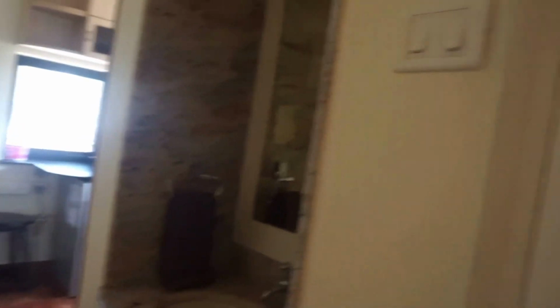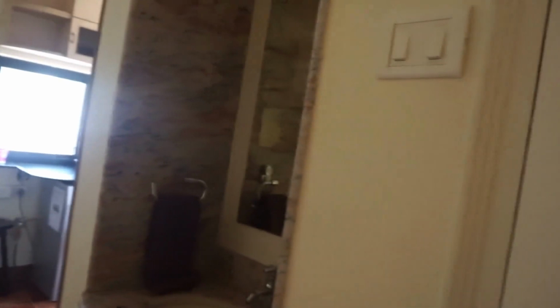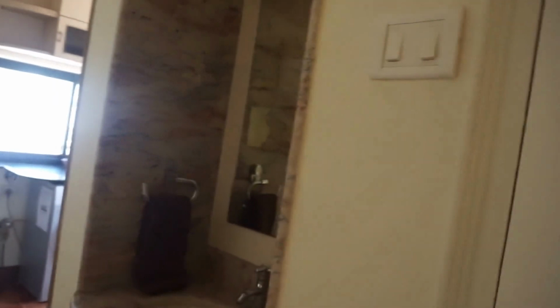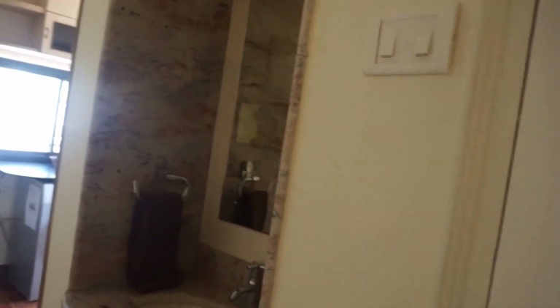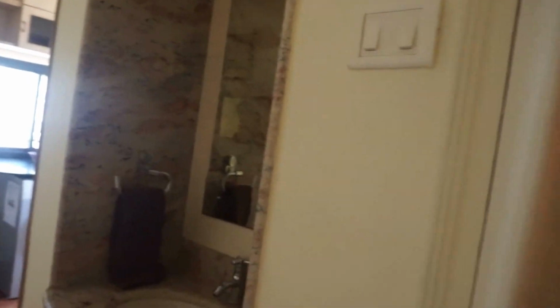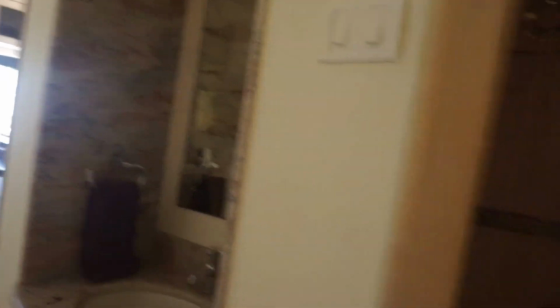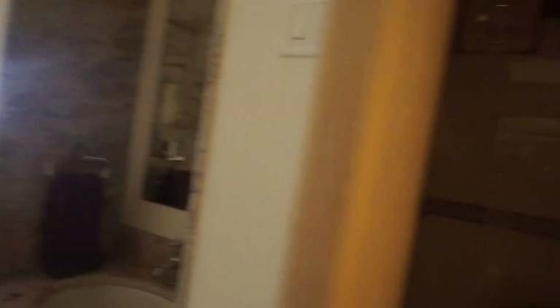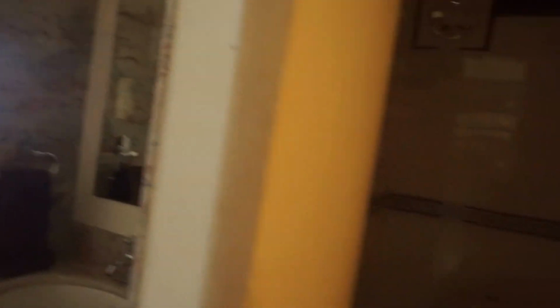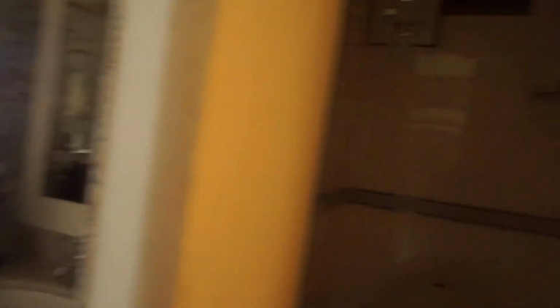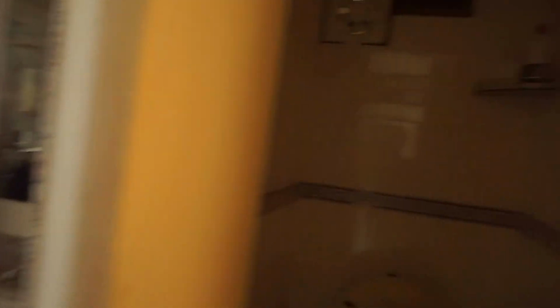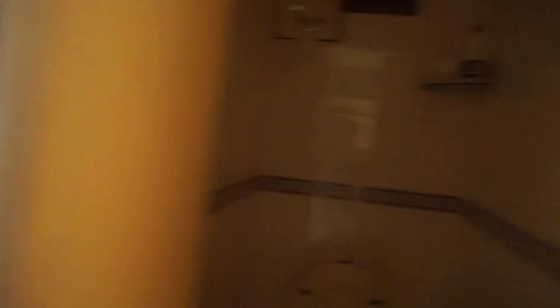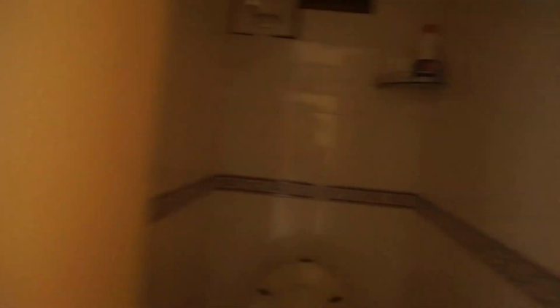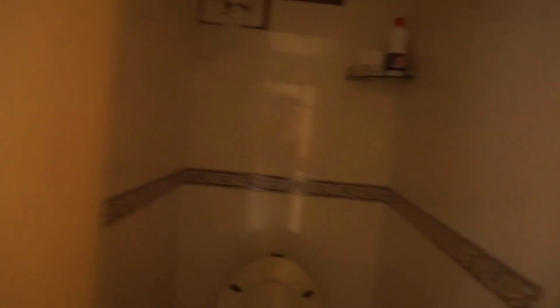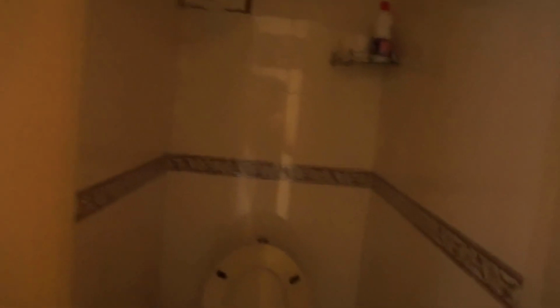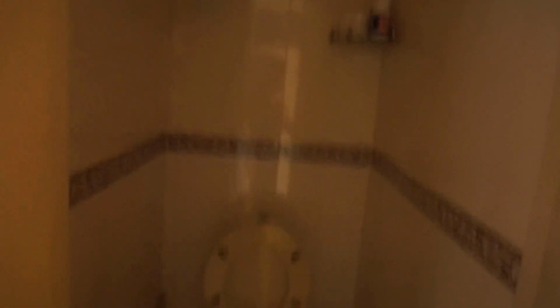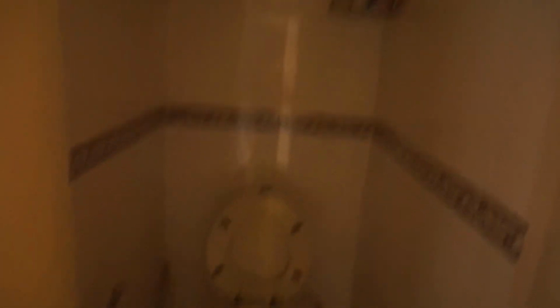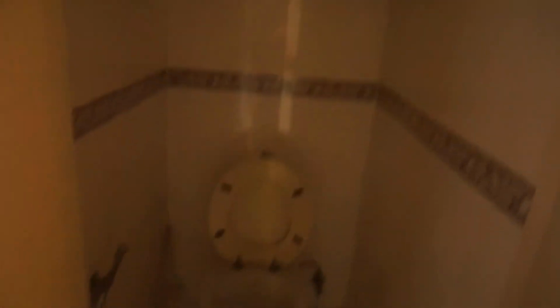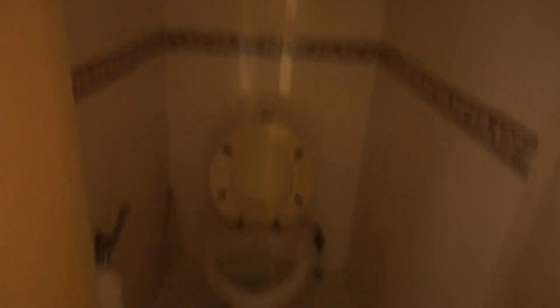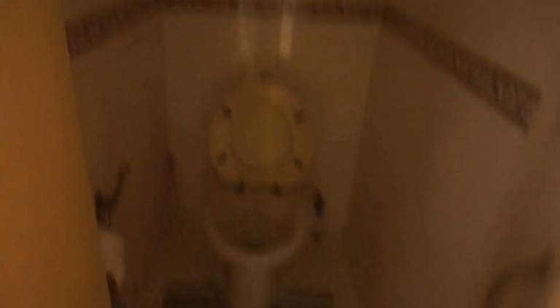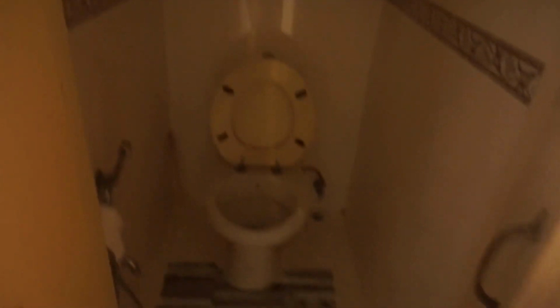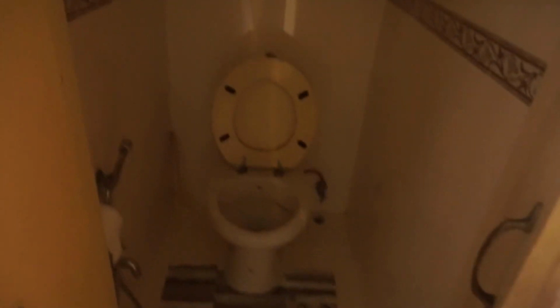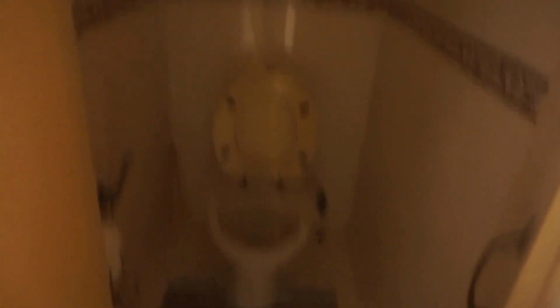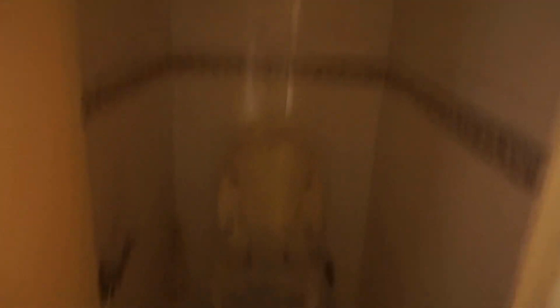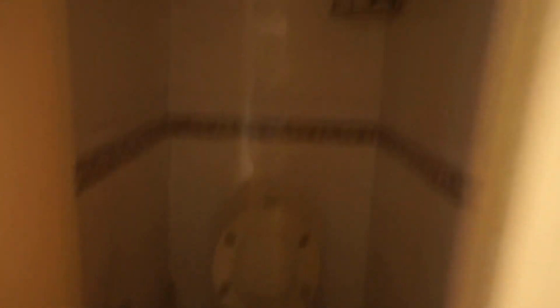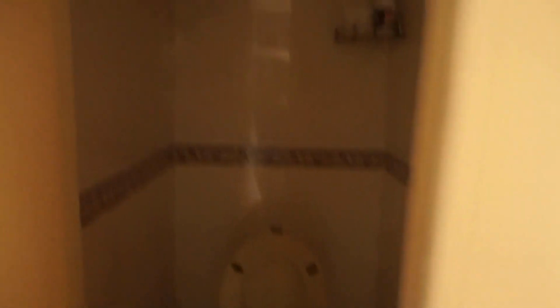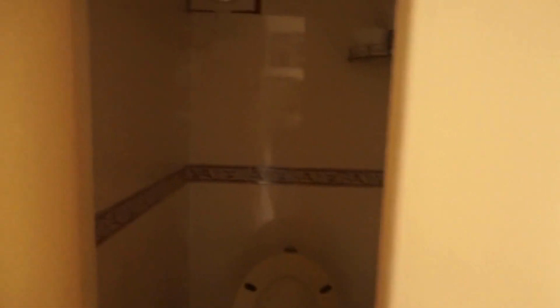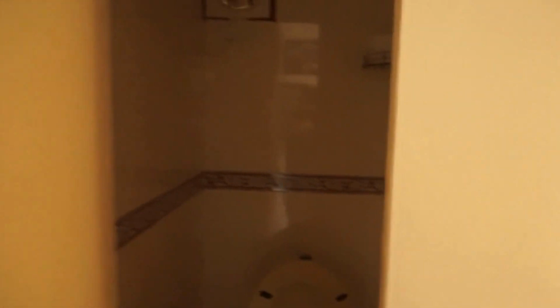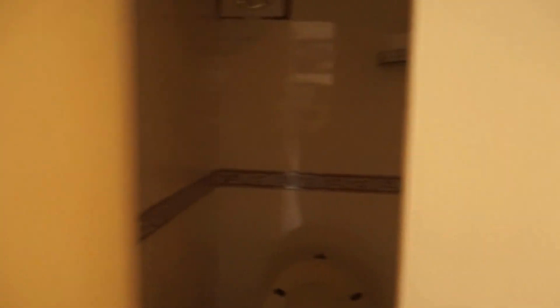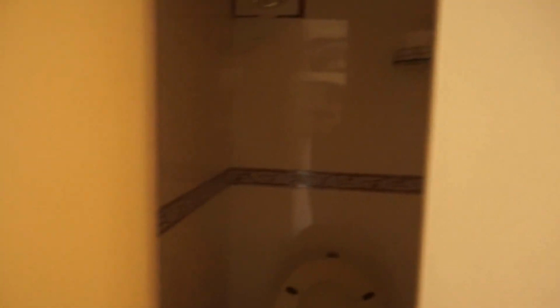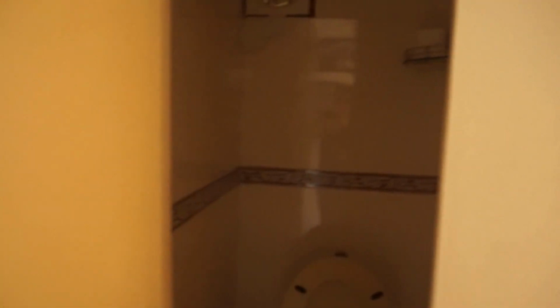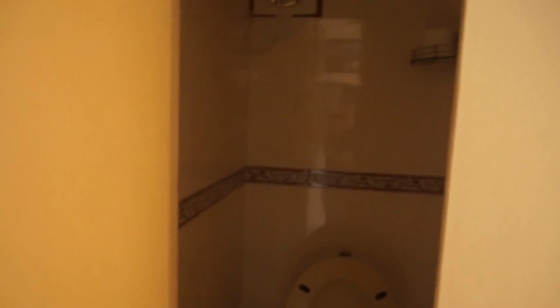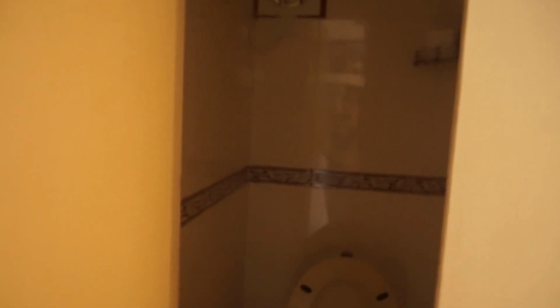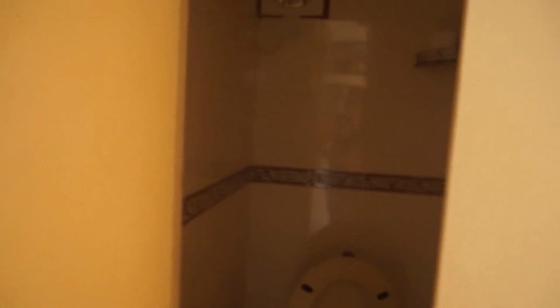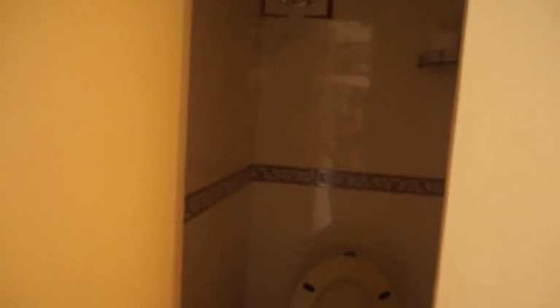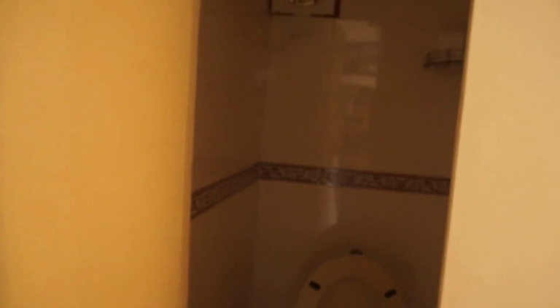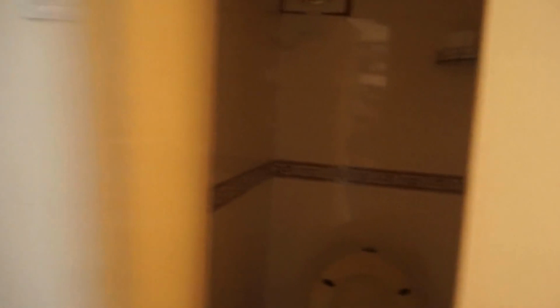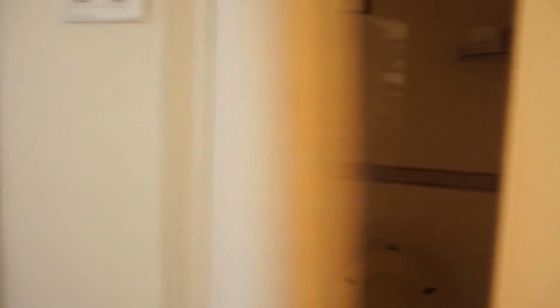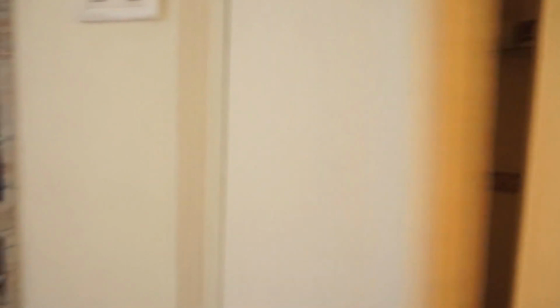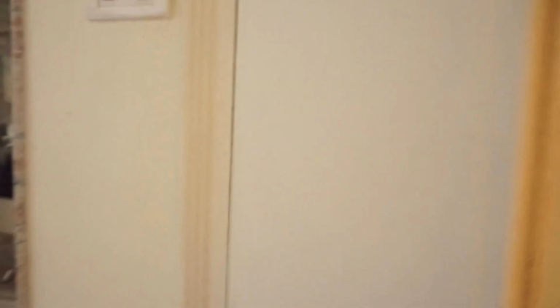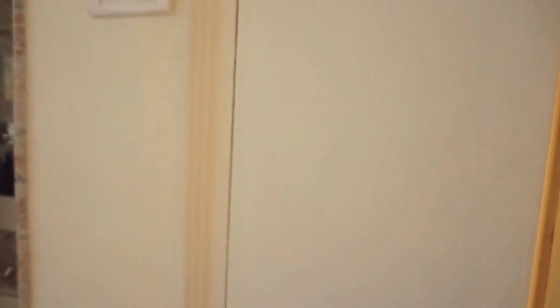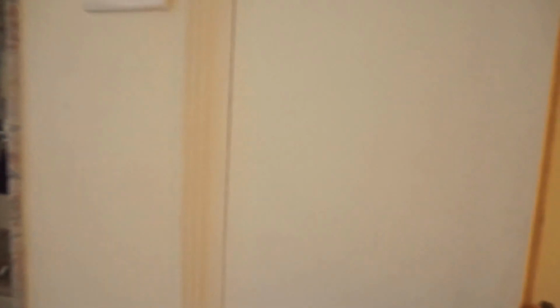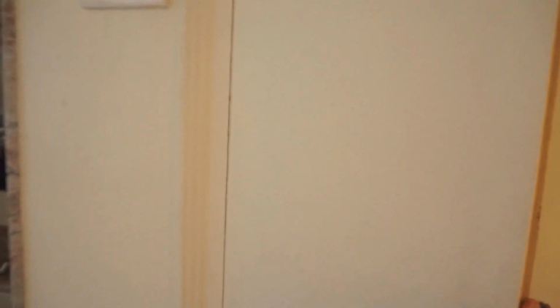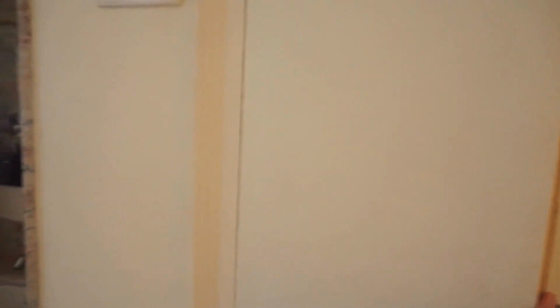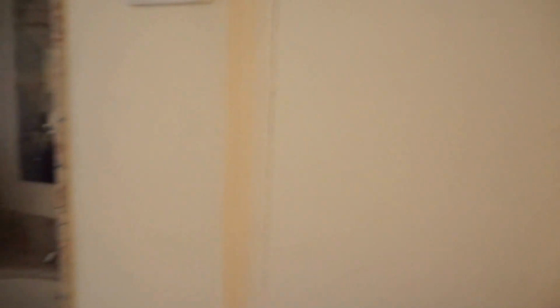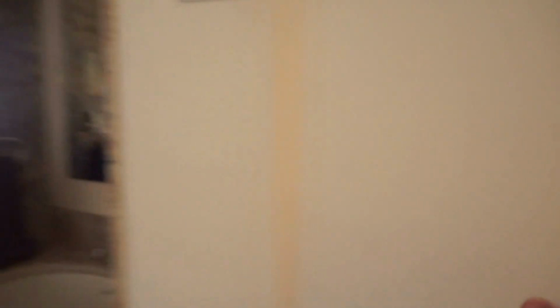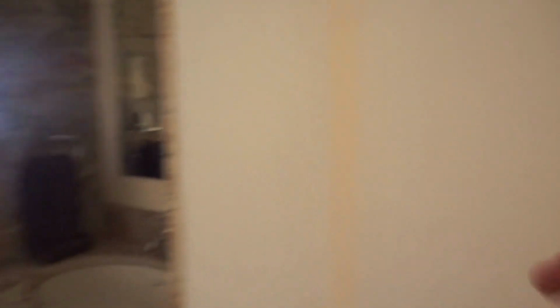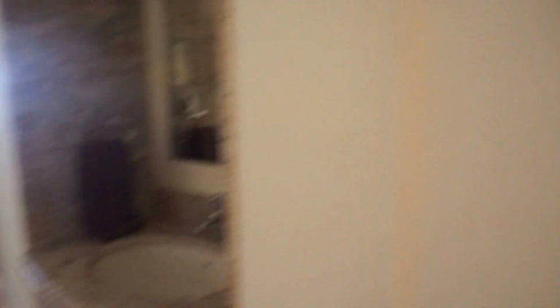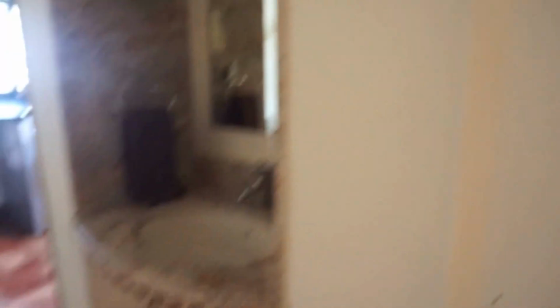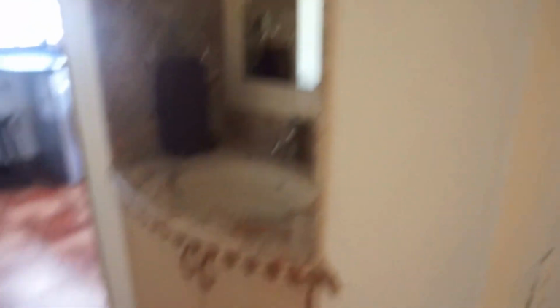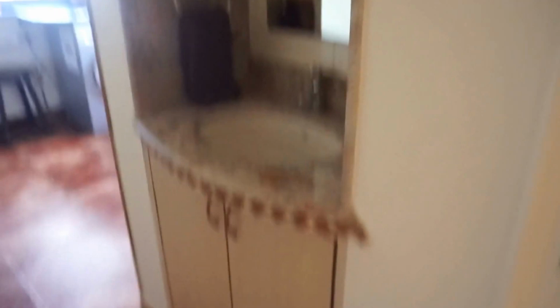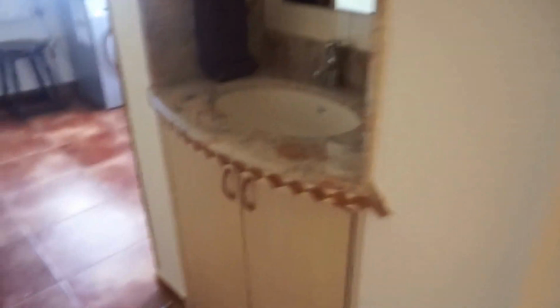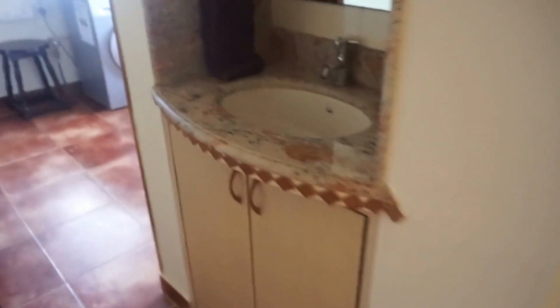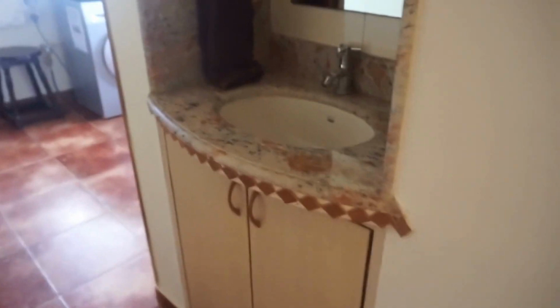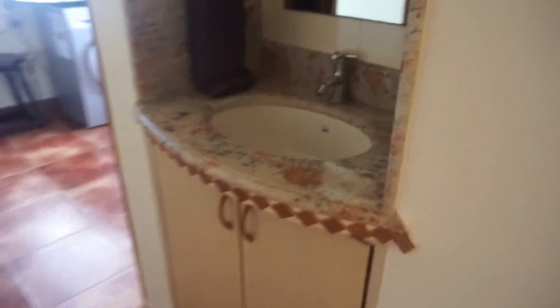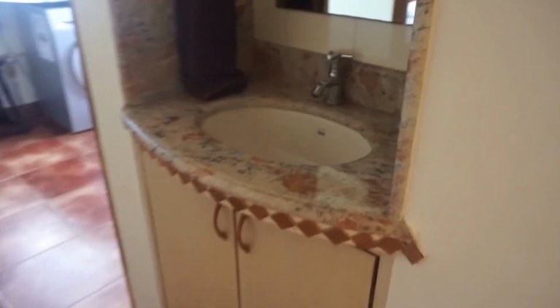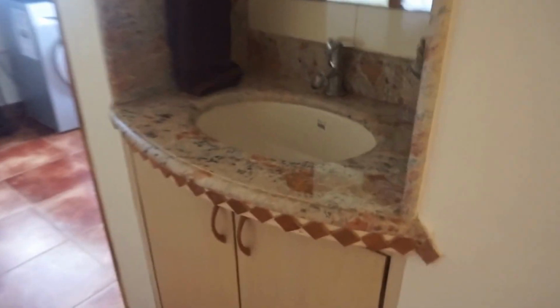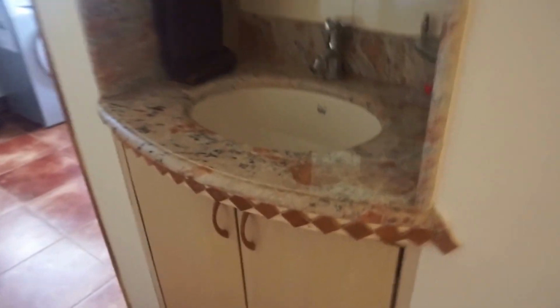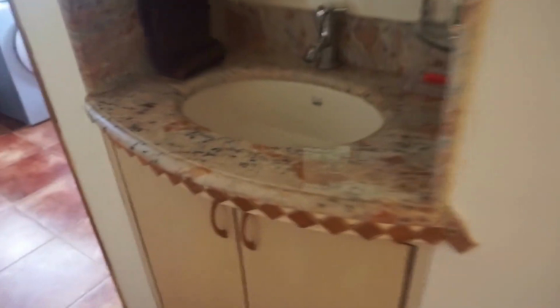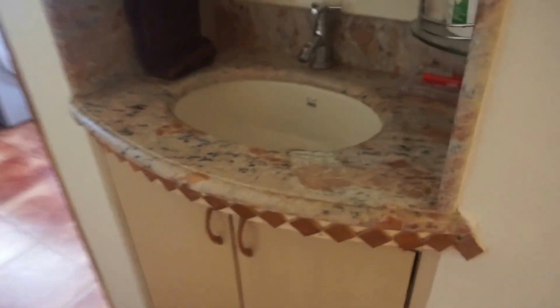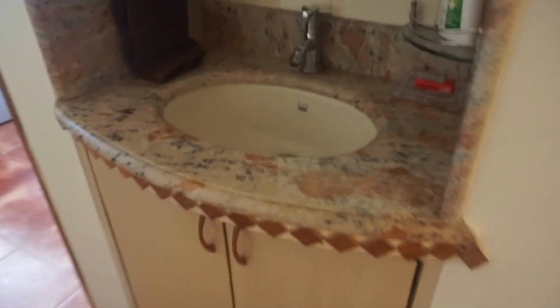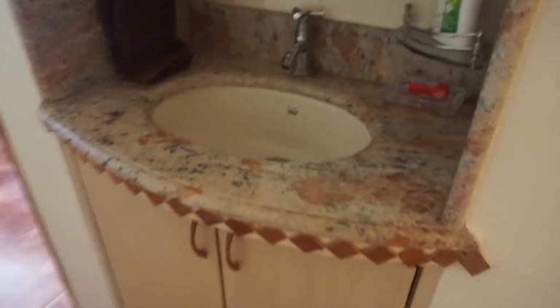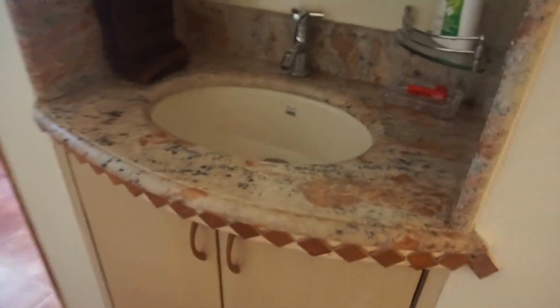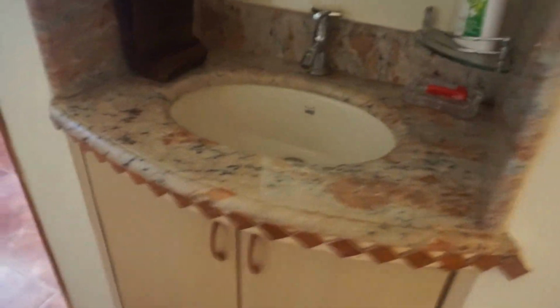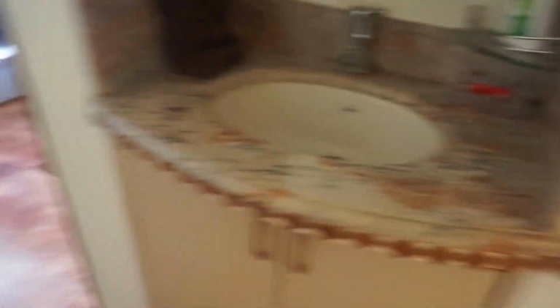This is our one-and-a-half bath, which I don't really know the point of. A little sink.